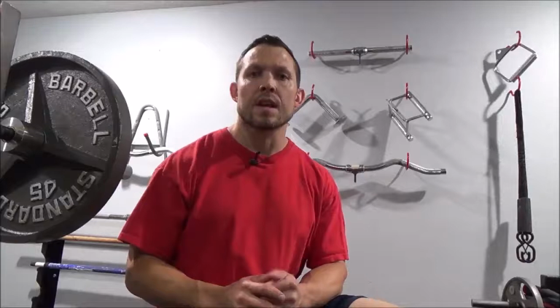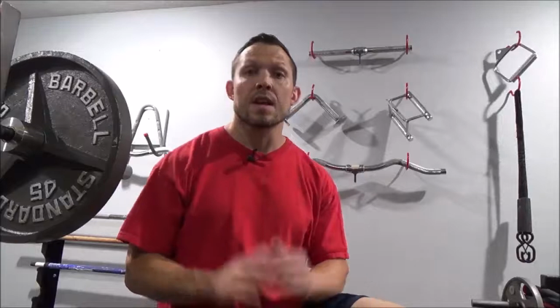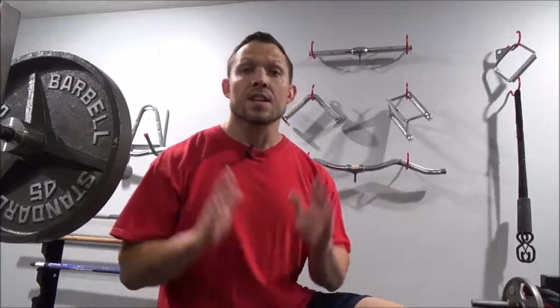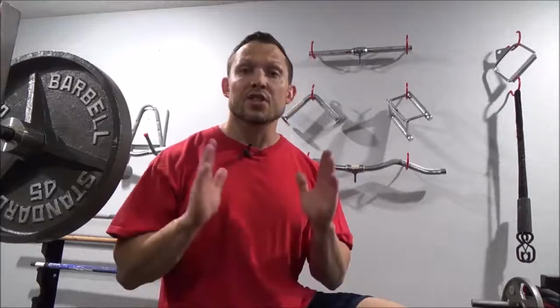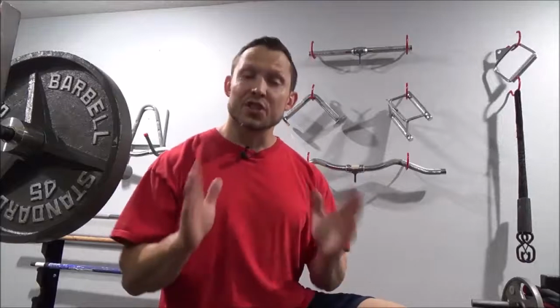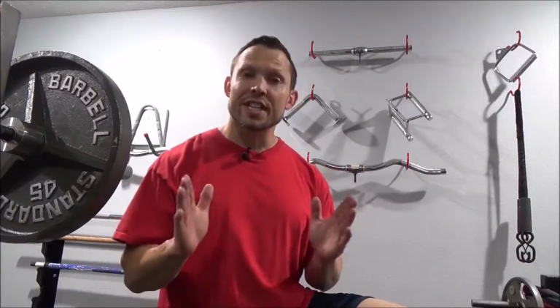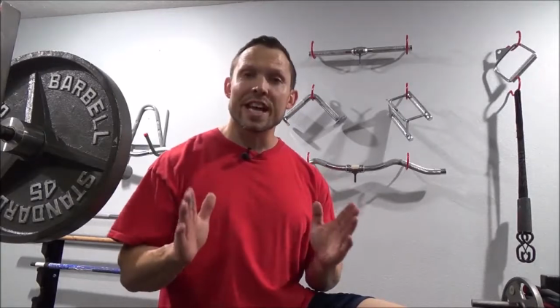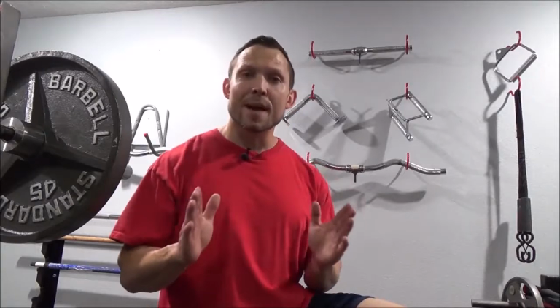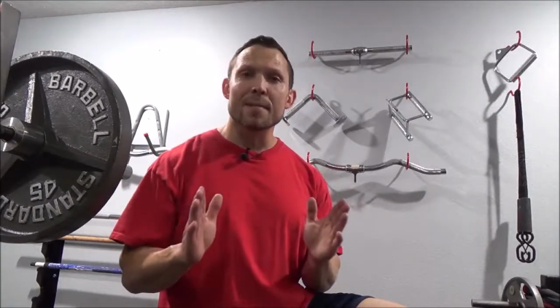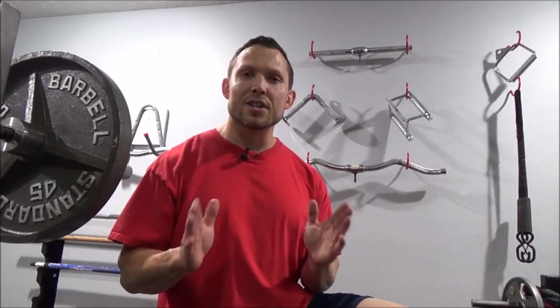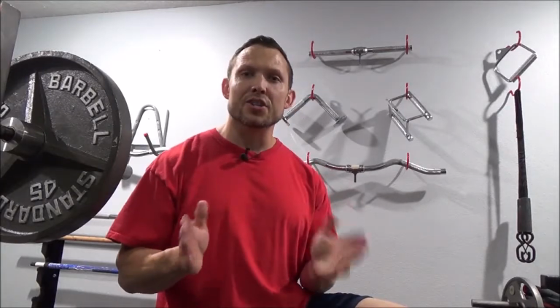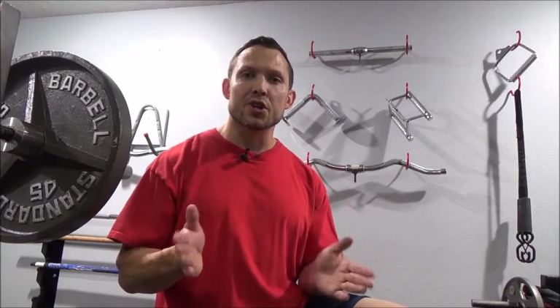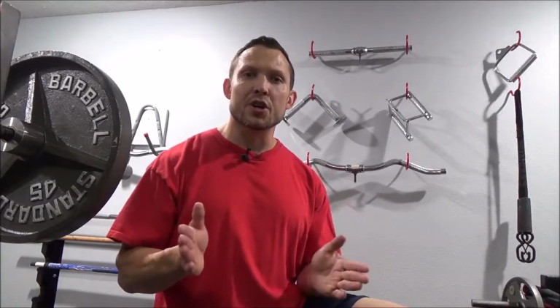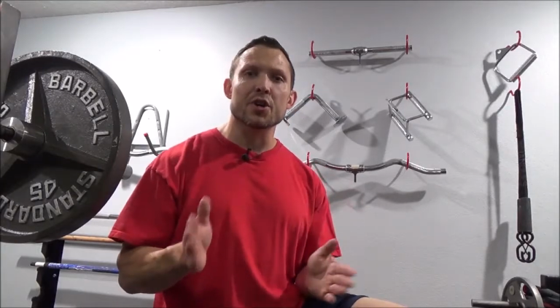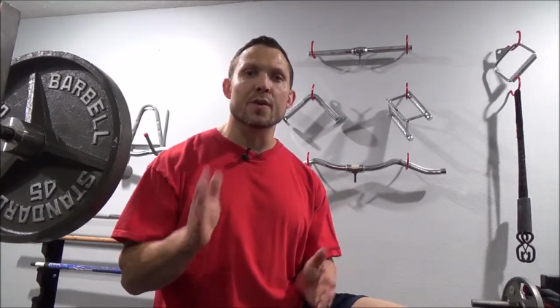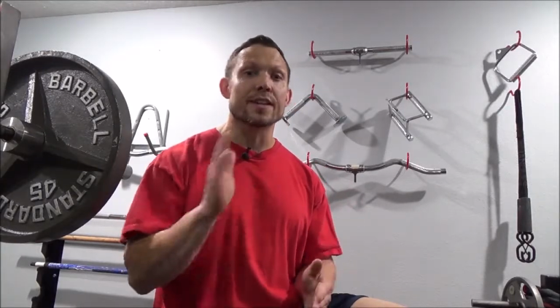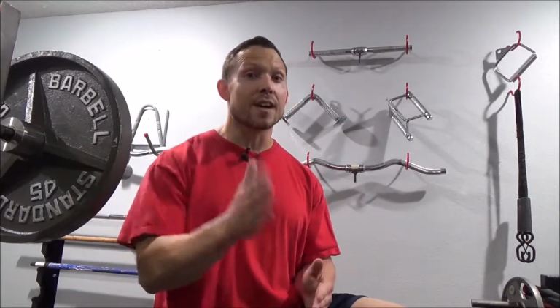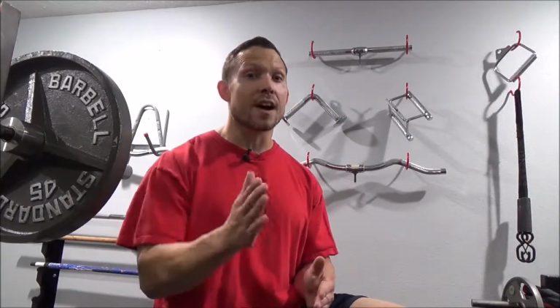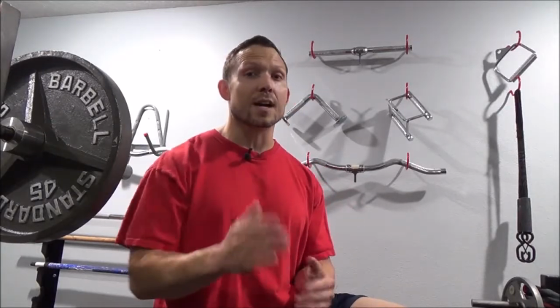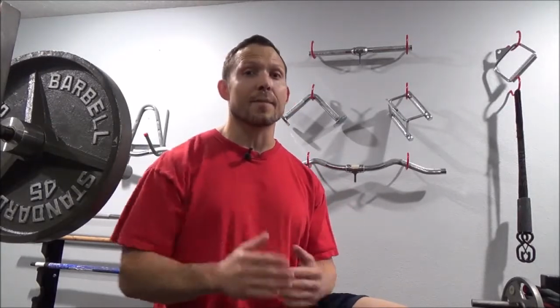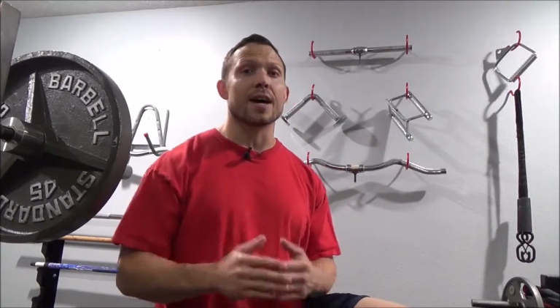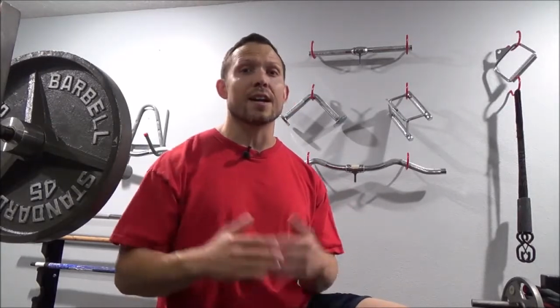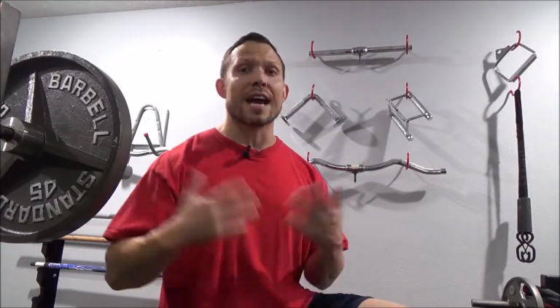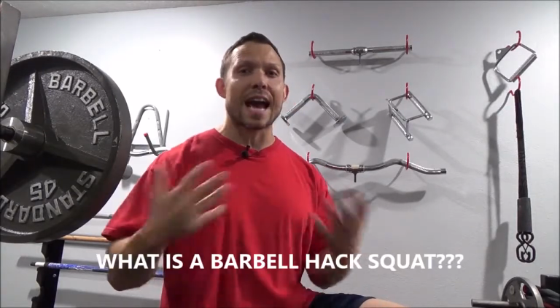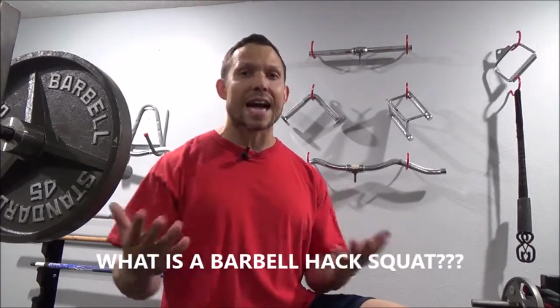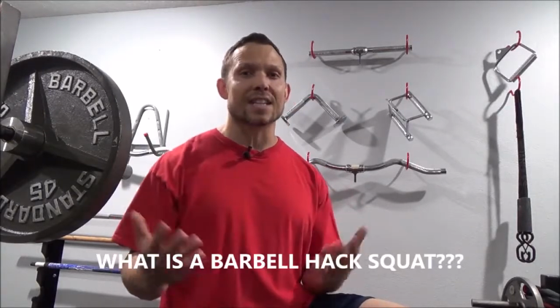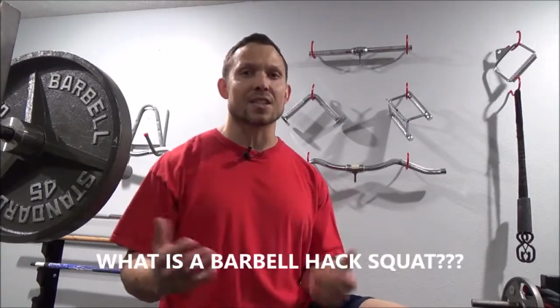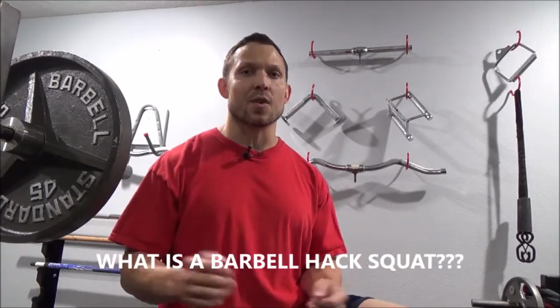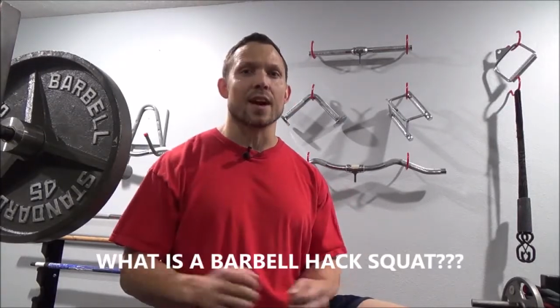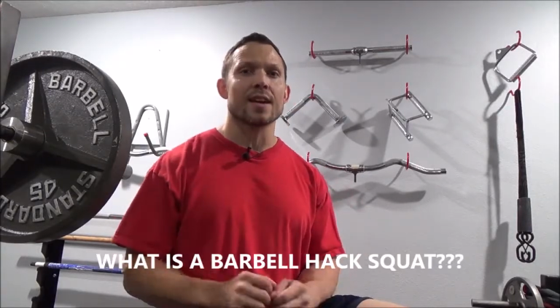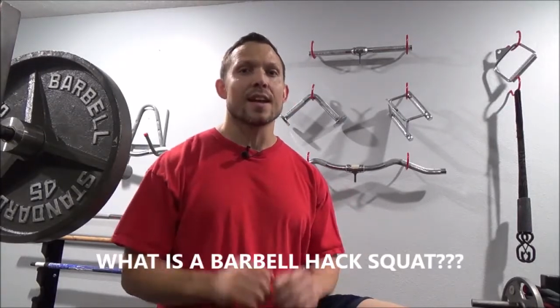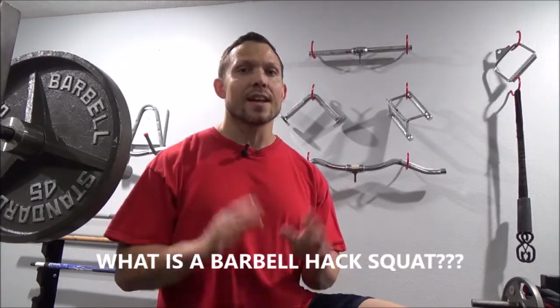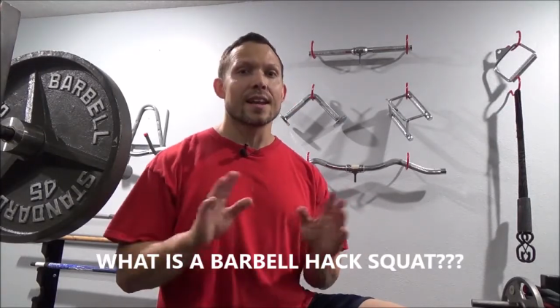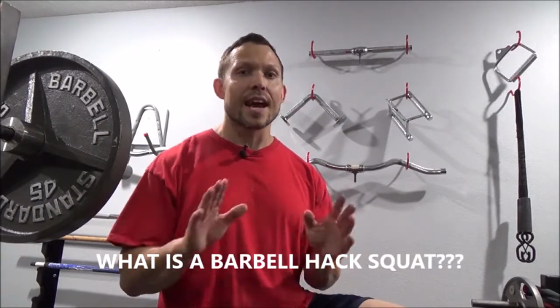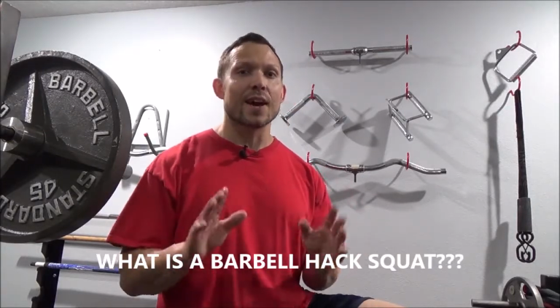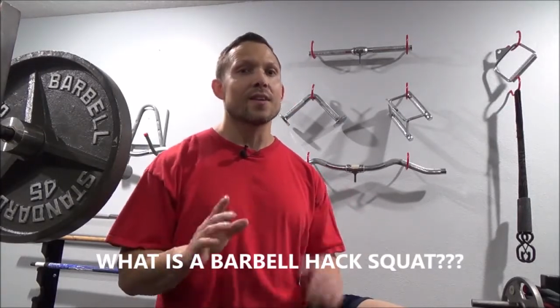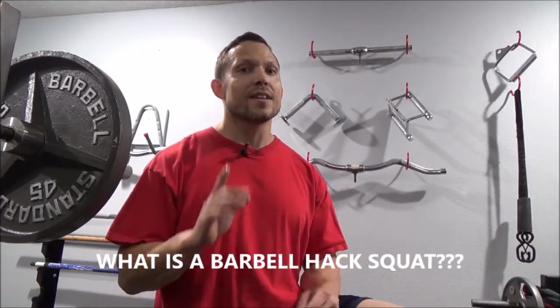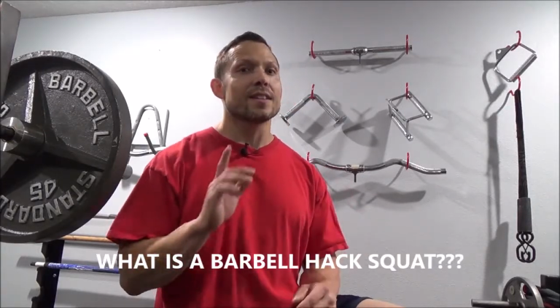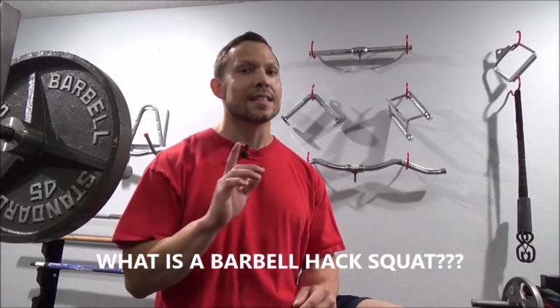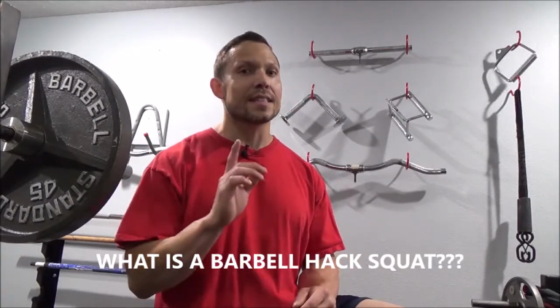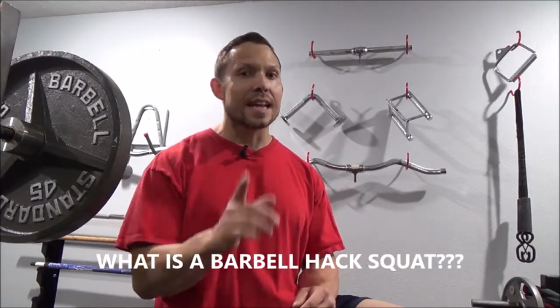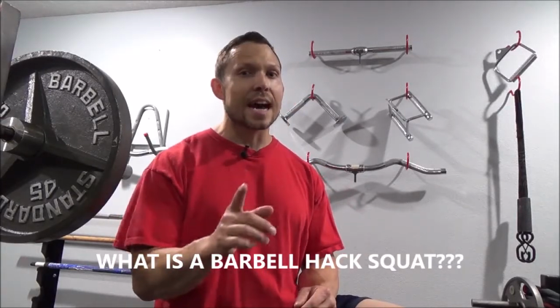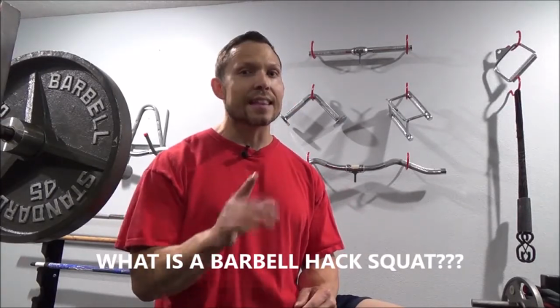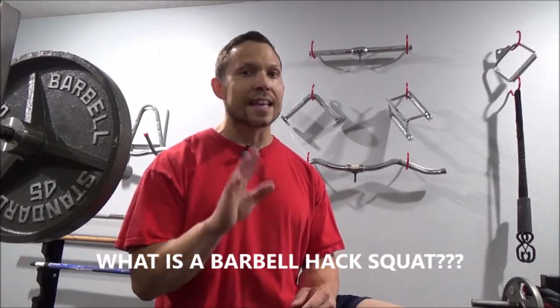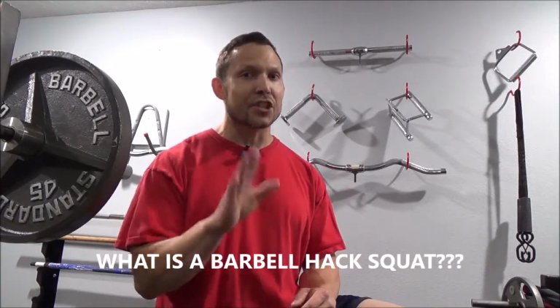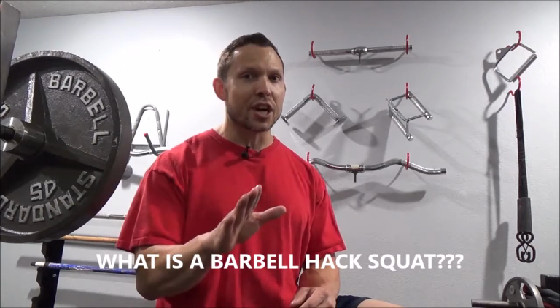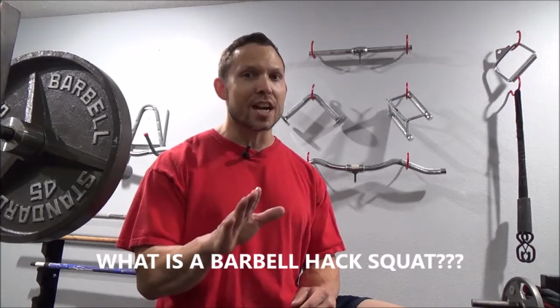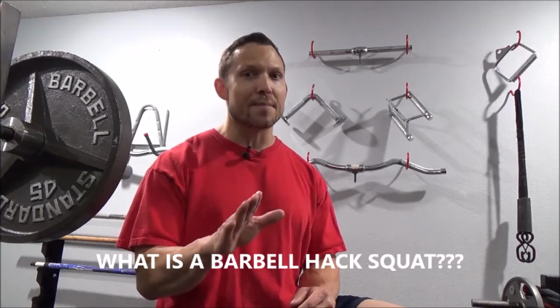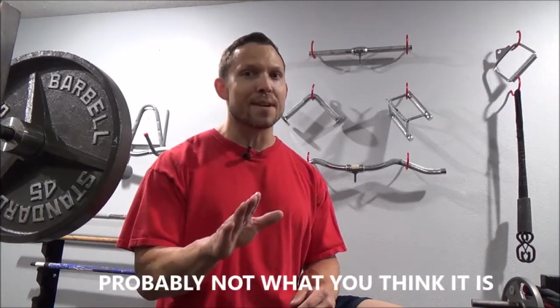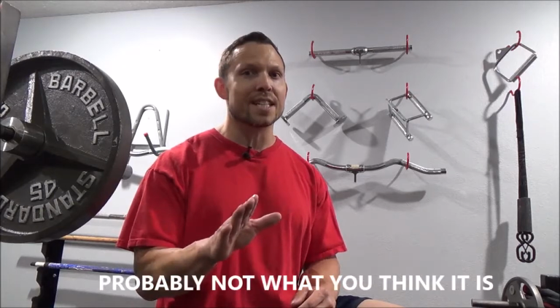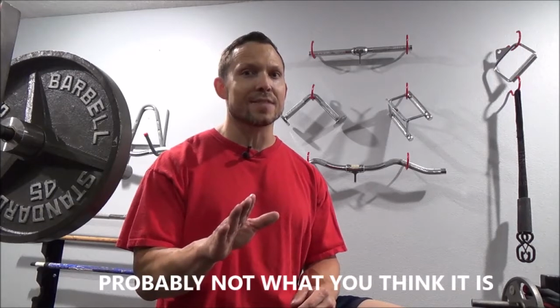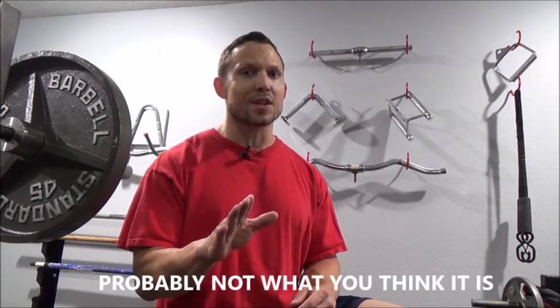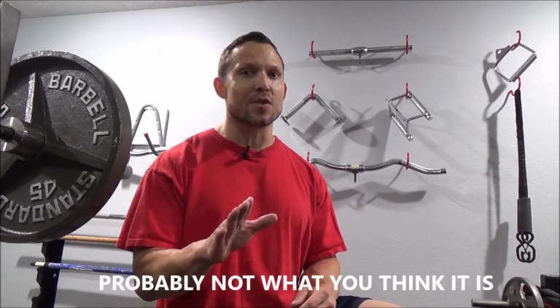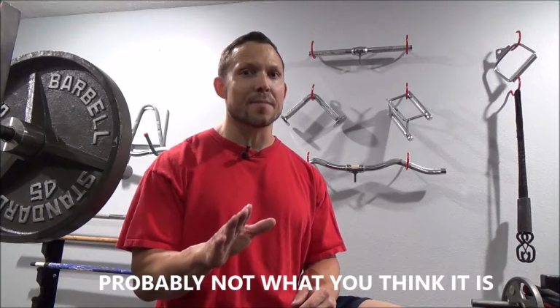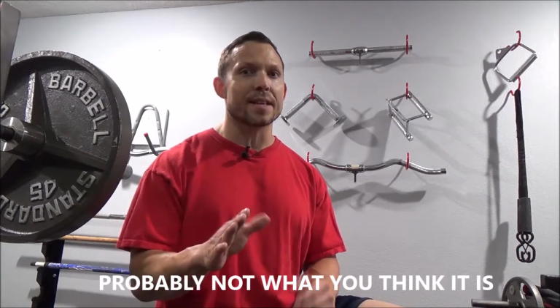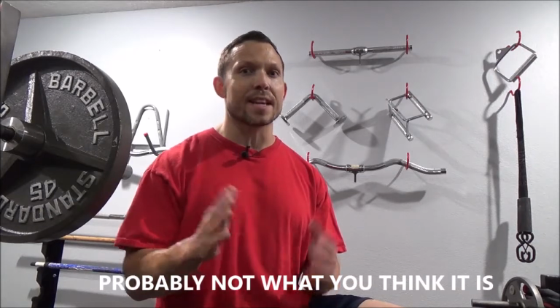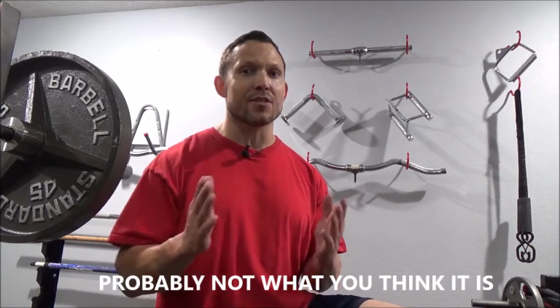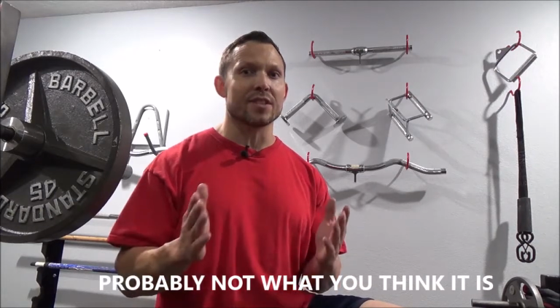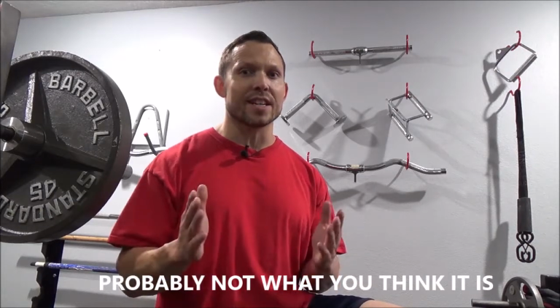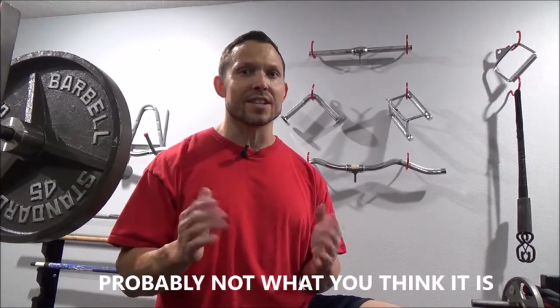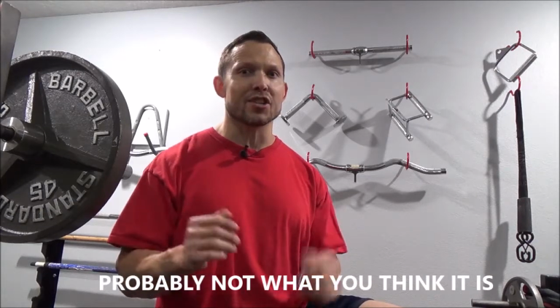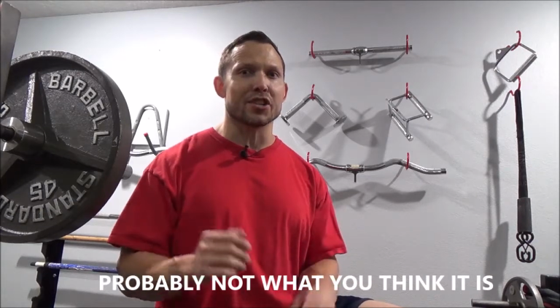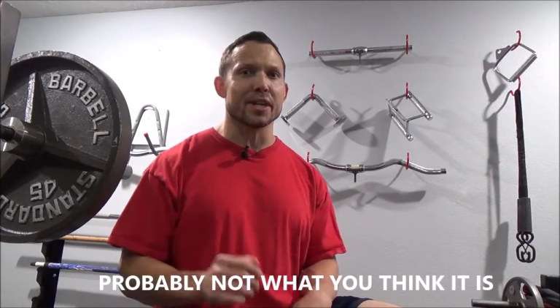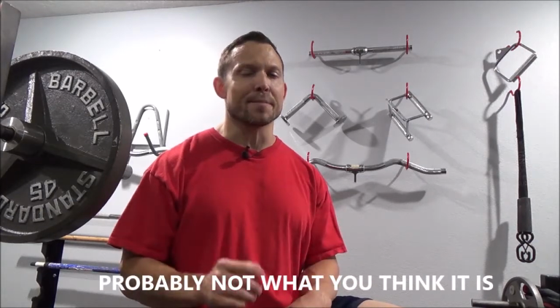Today I'm going to show you and talk about a hack squat. This is not that shiny piece of equipment that you see in your gym.